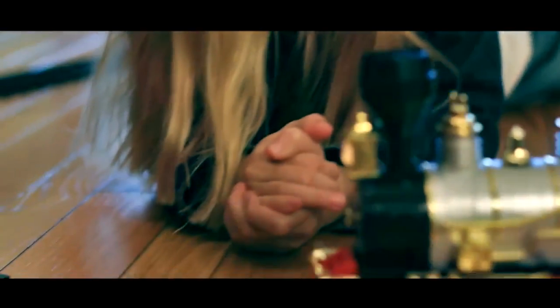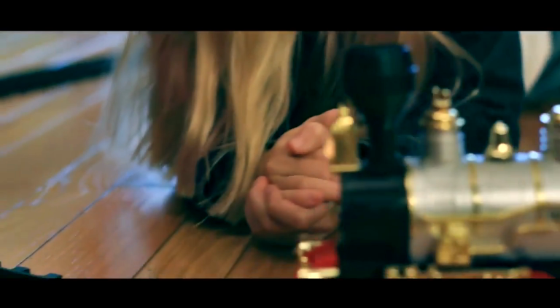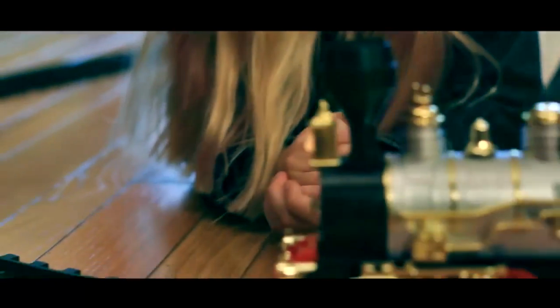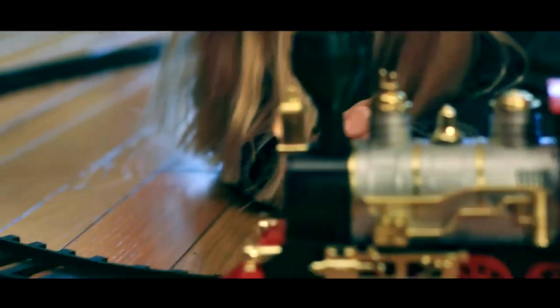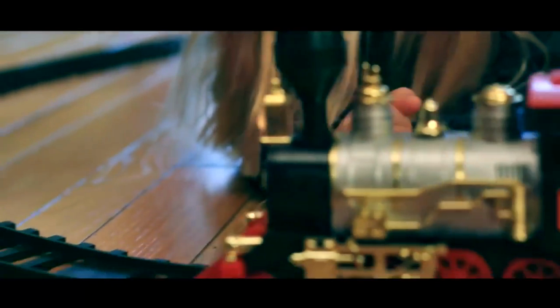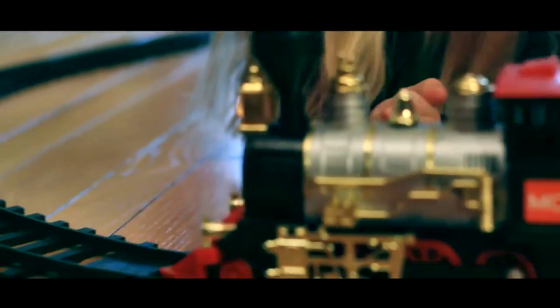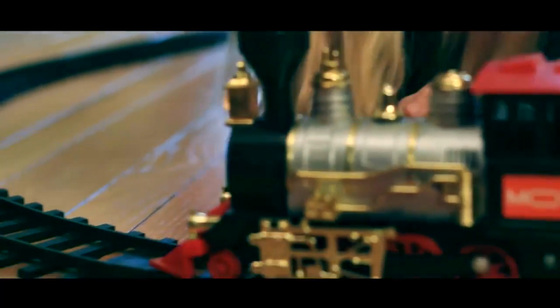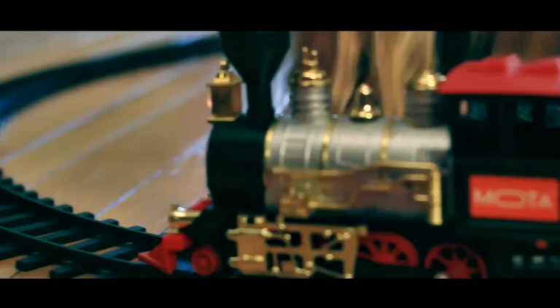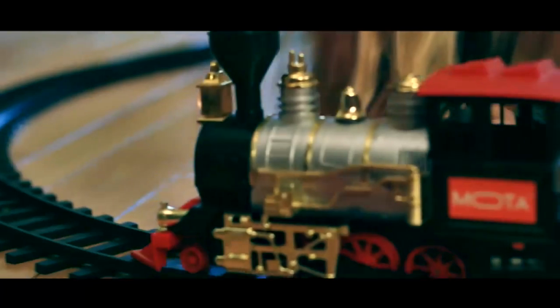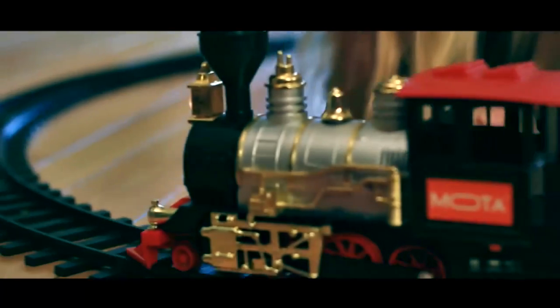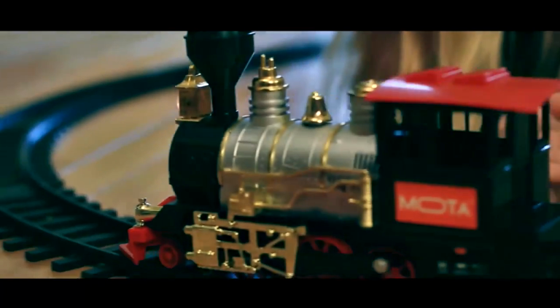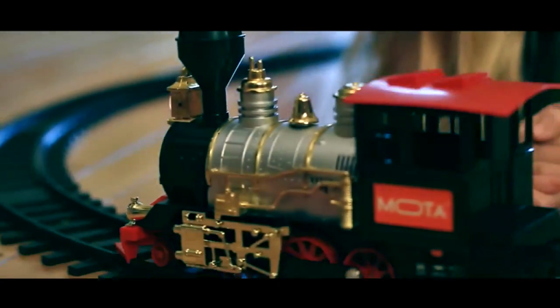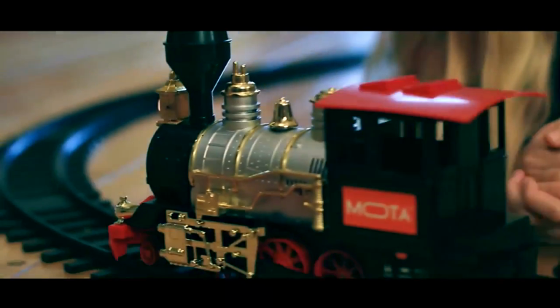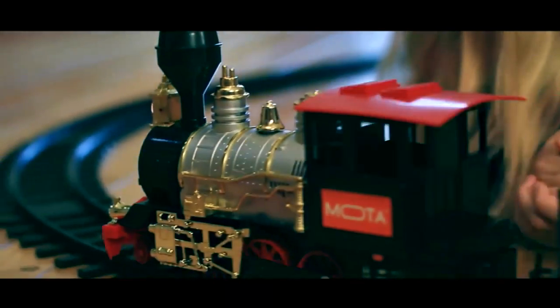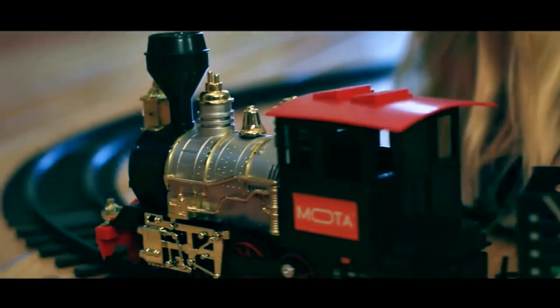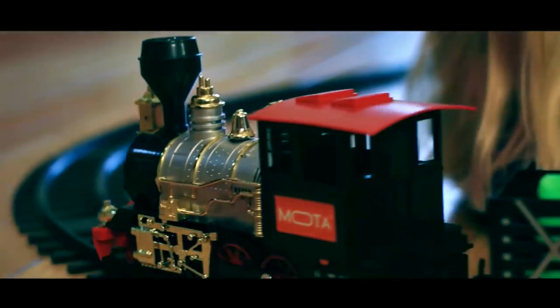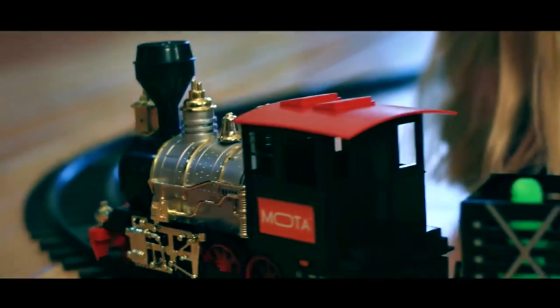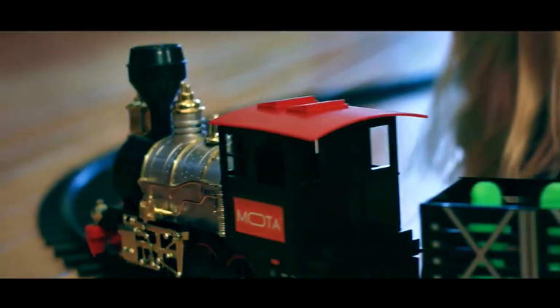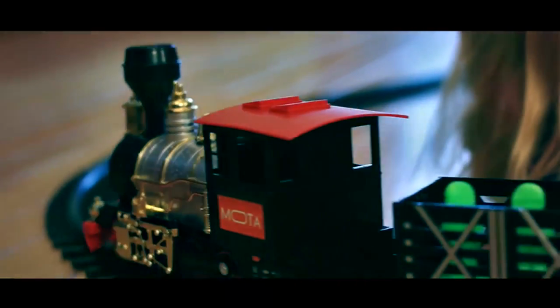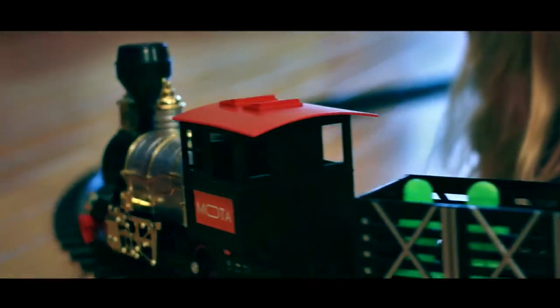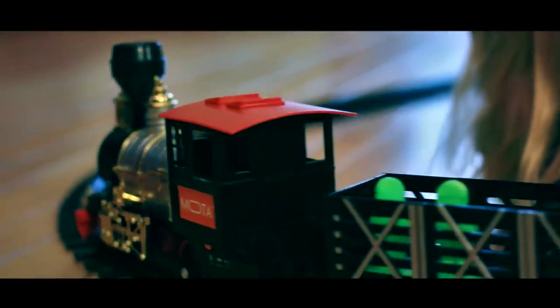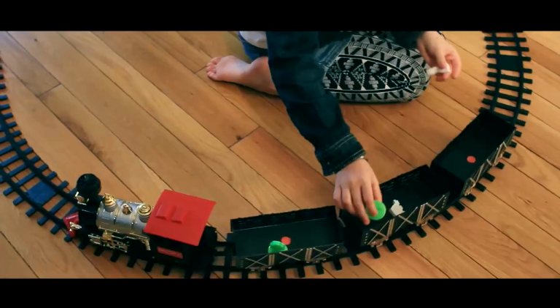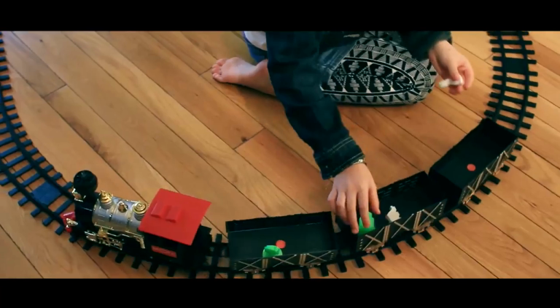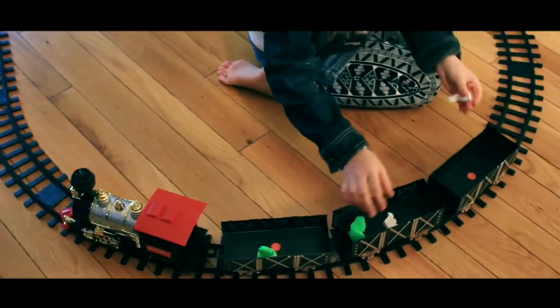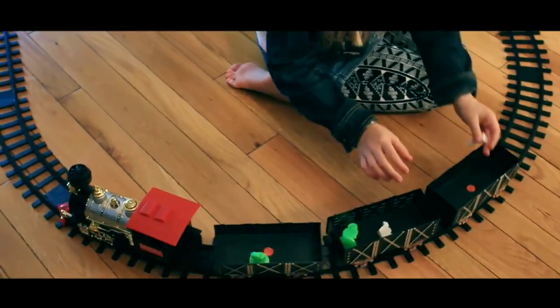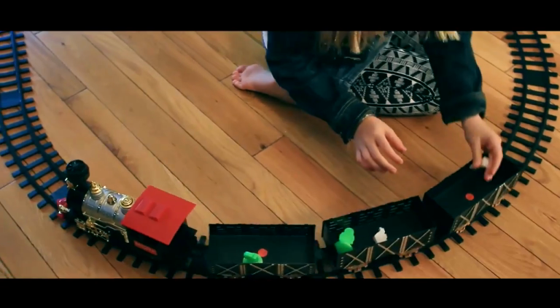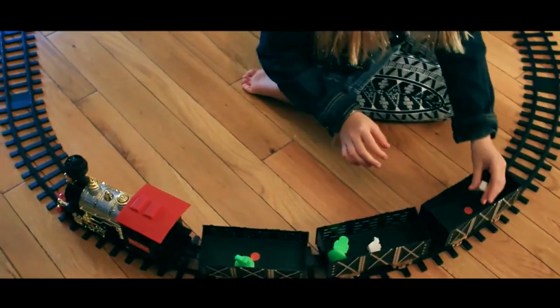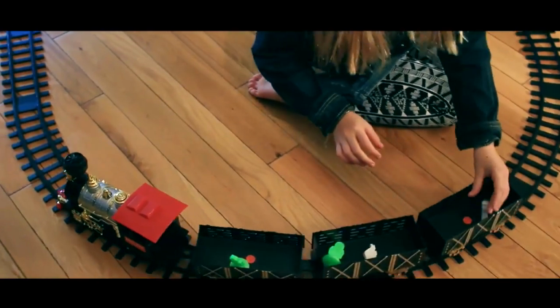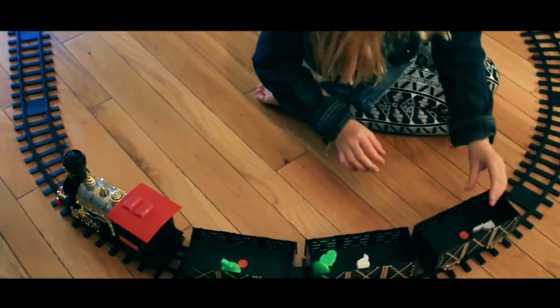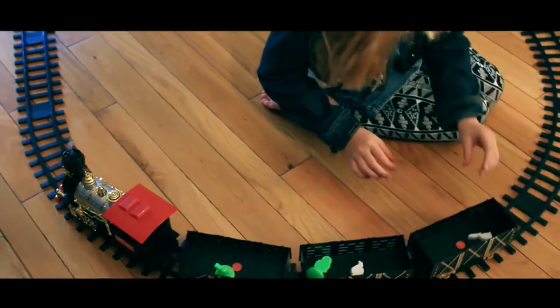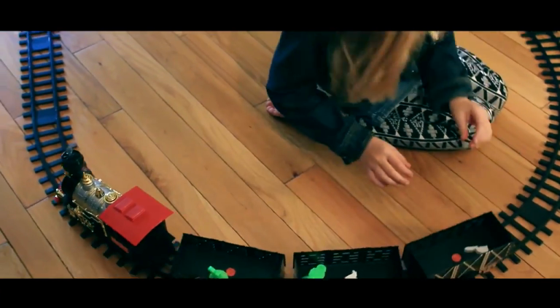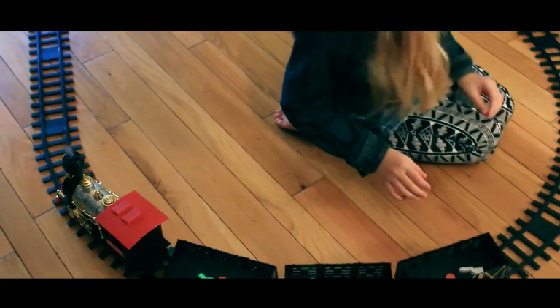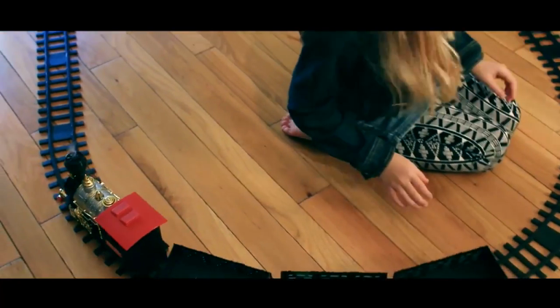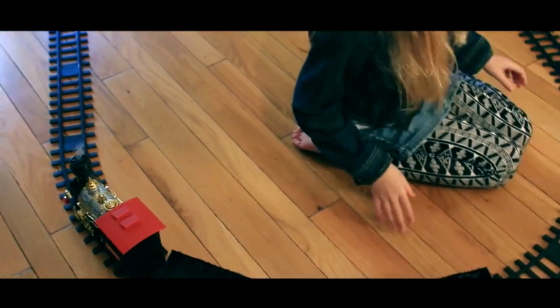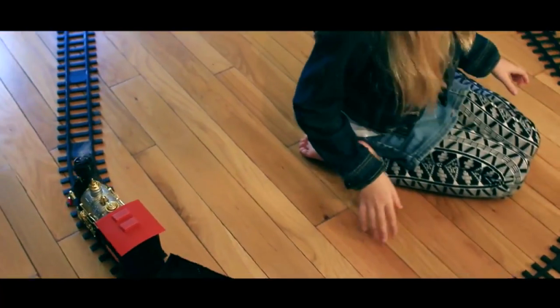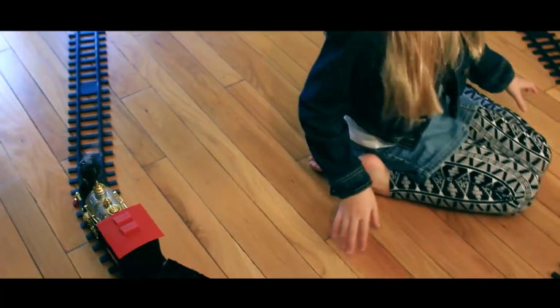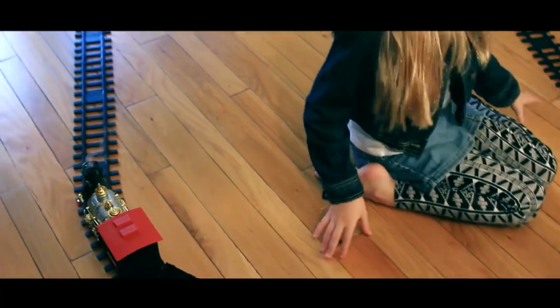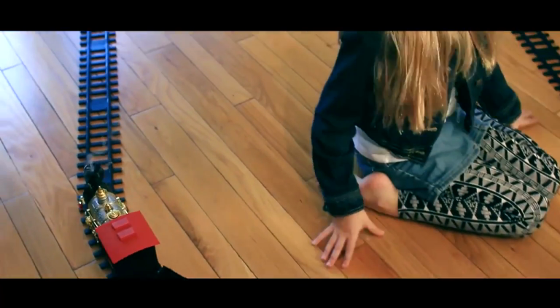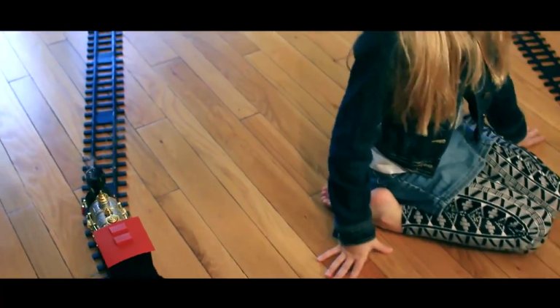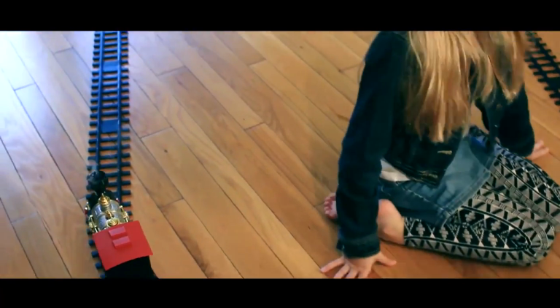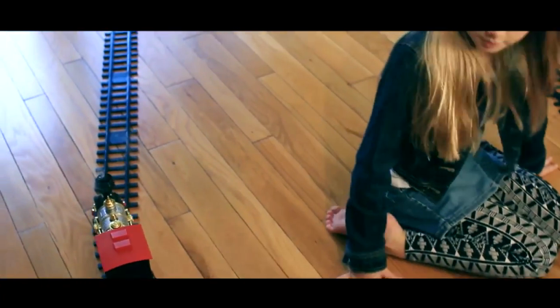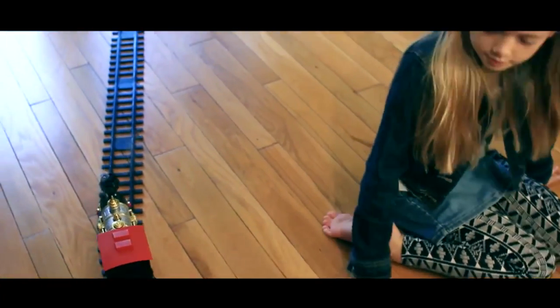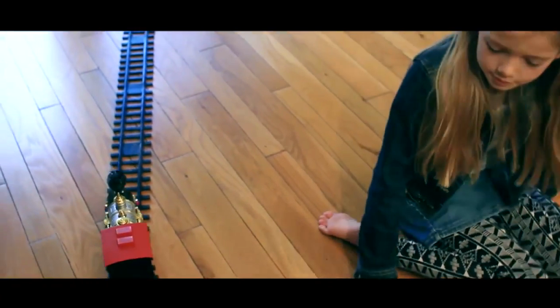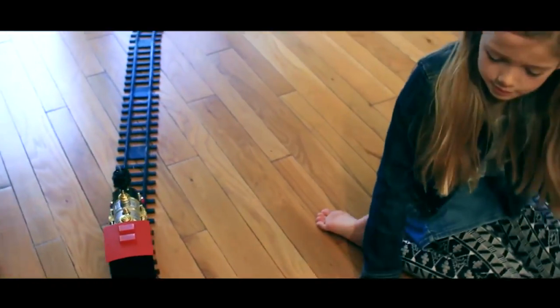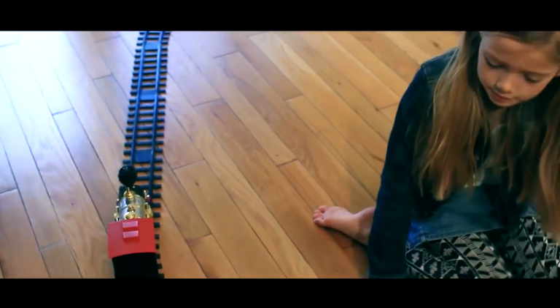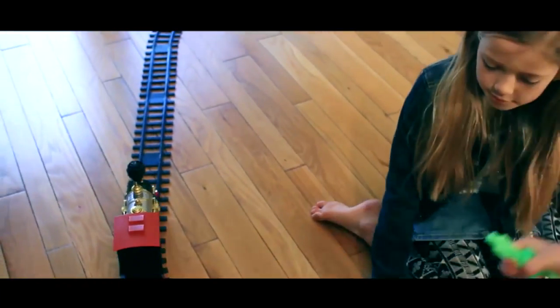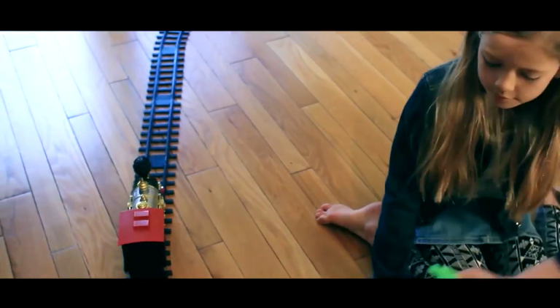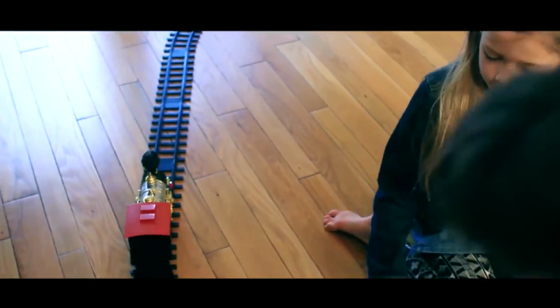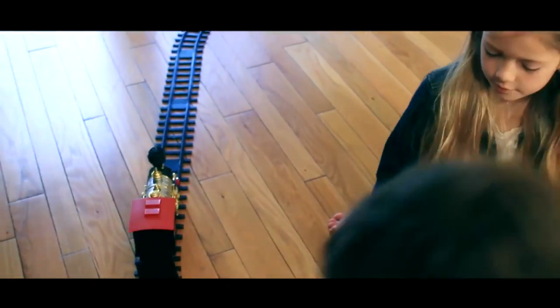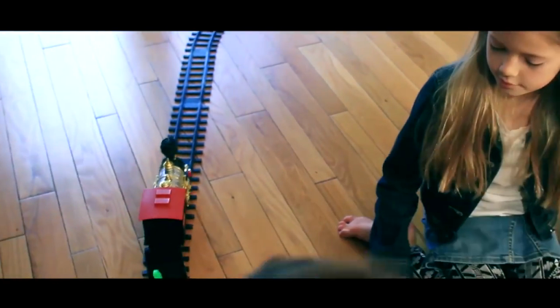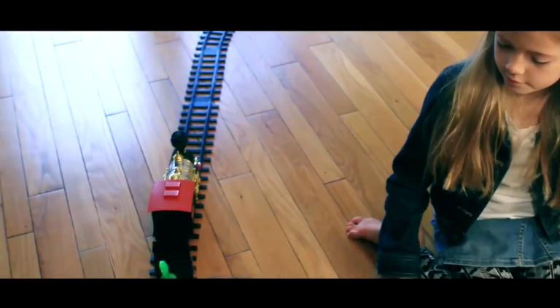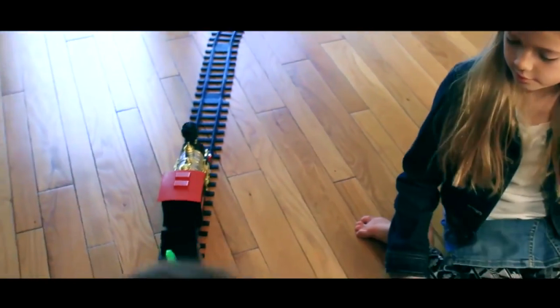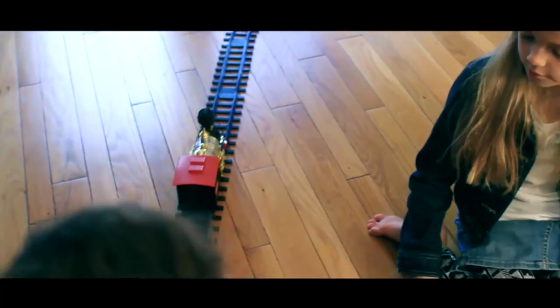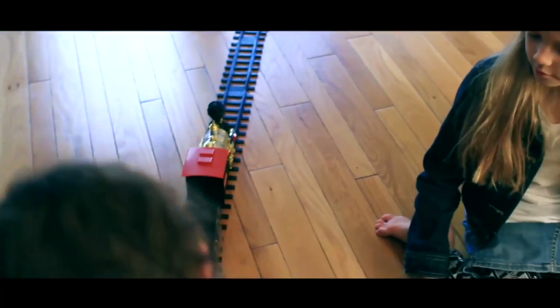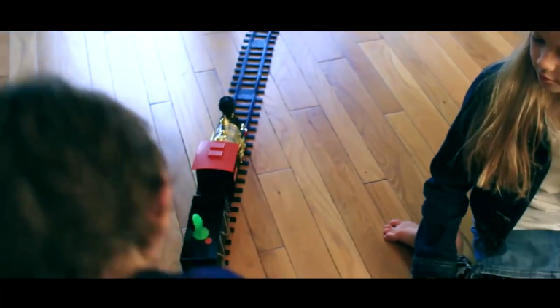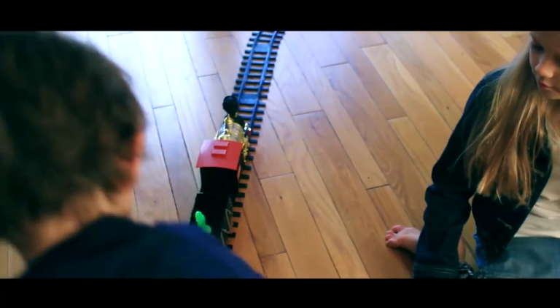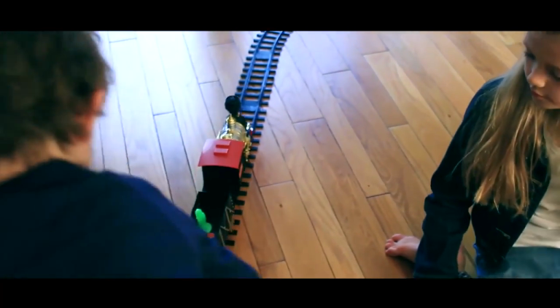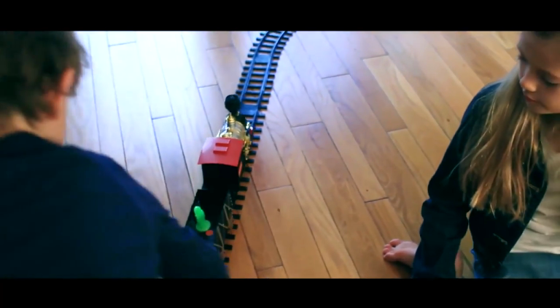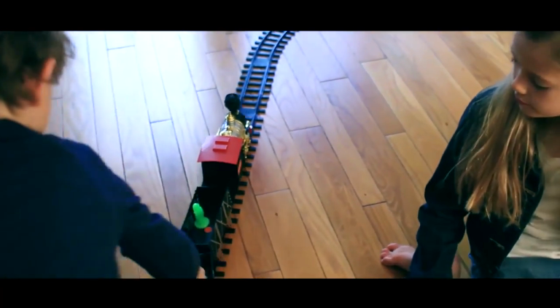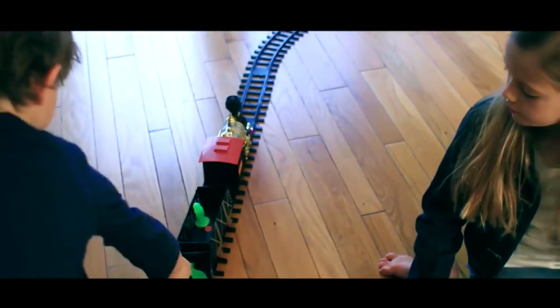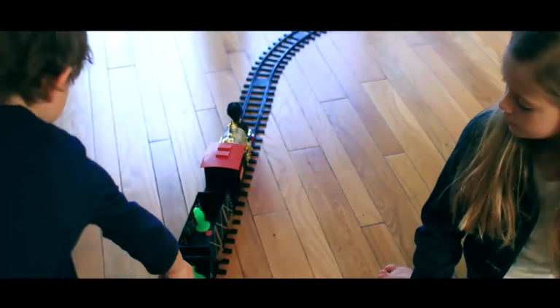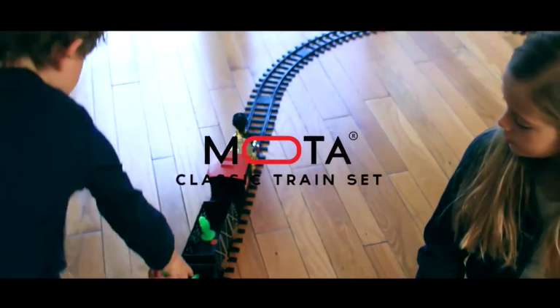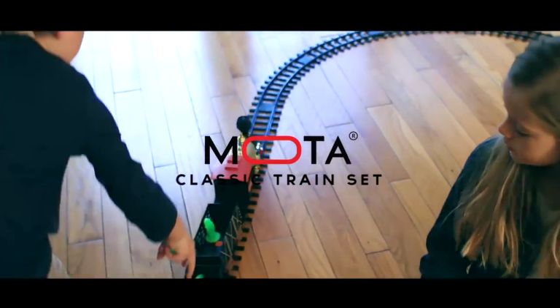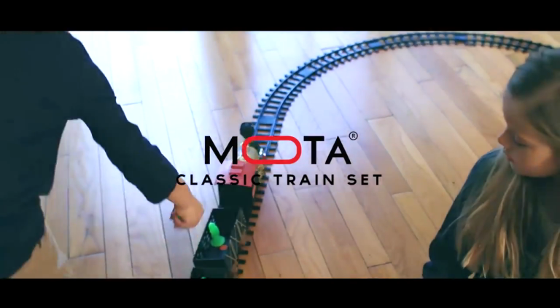Share the fun with the whole family and watch as the Moda Classic Train Set dazzles and delights the entire room.